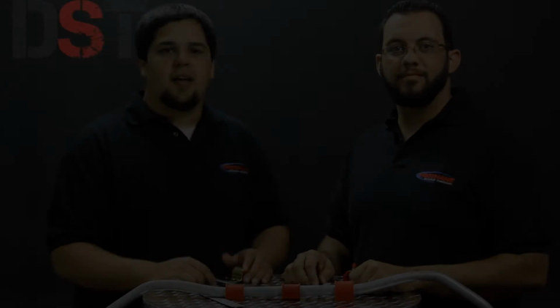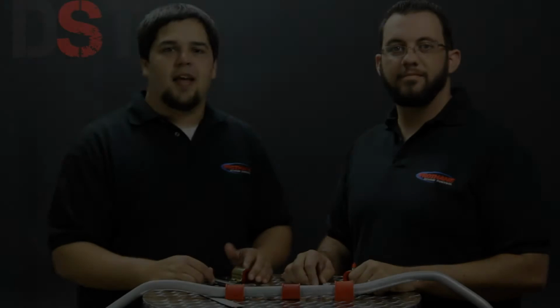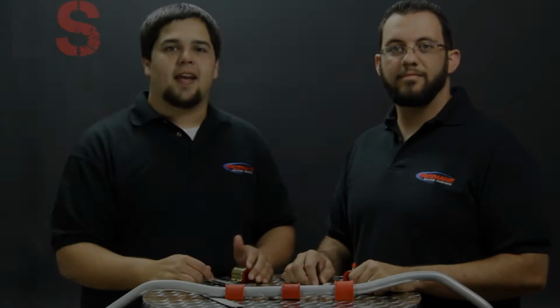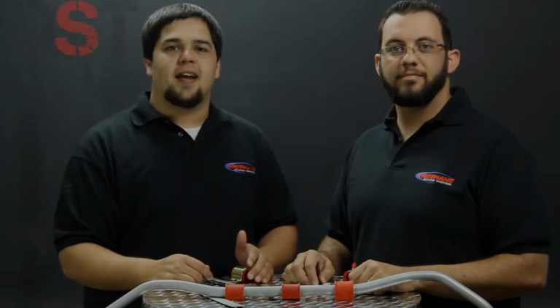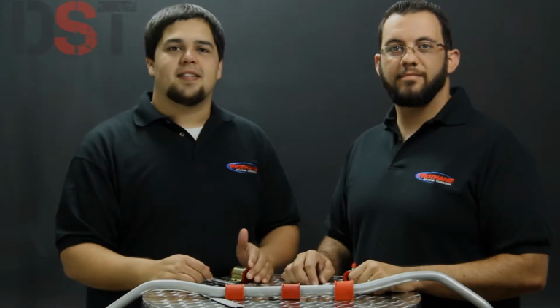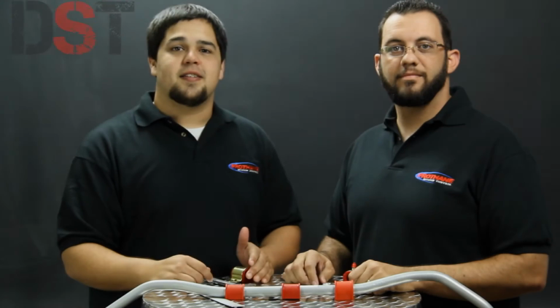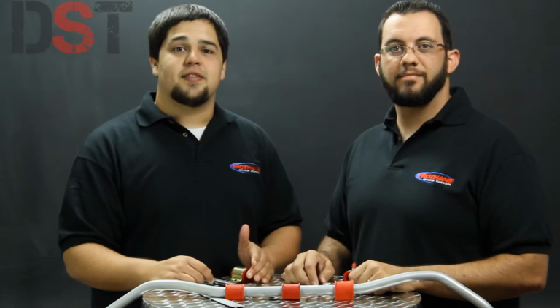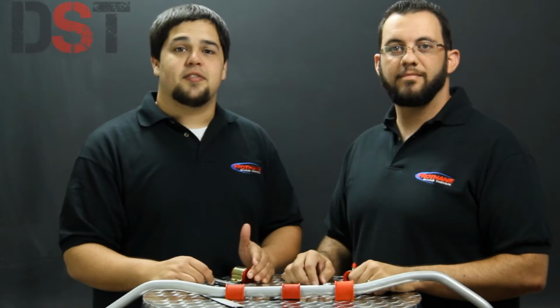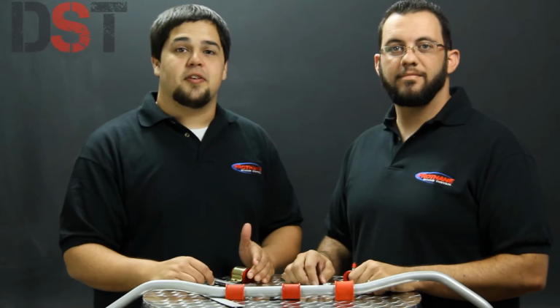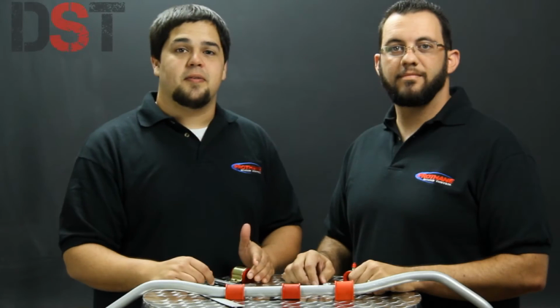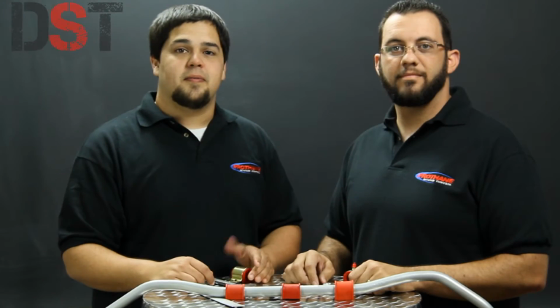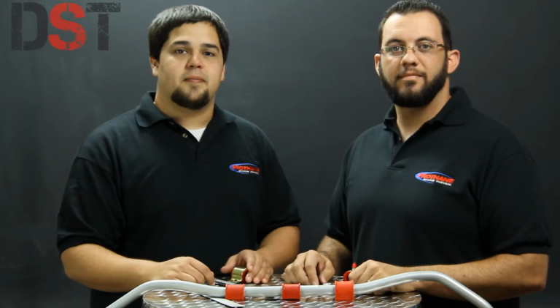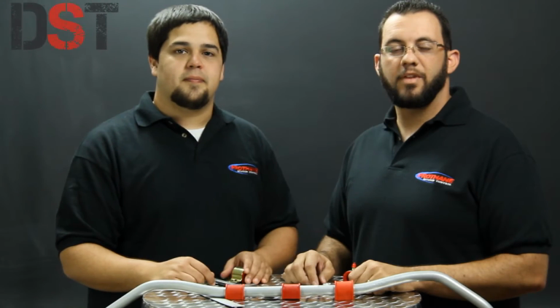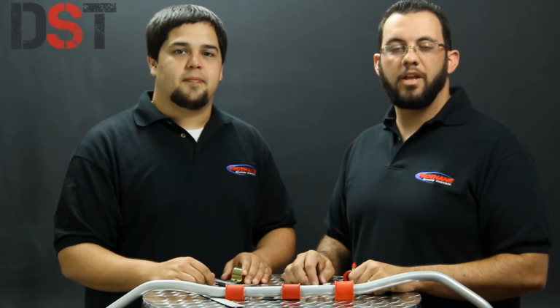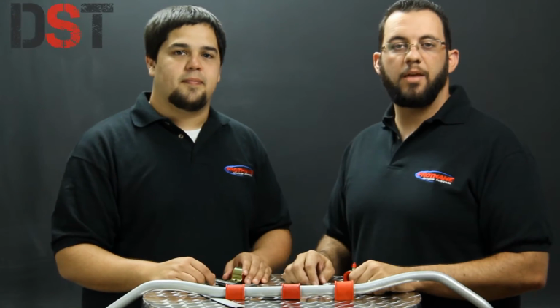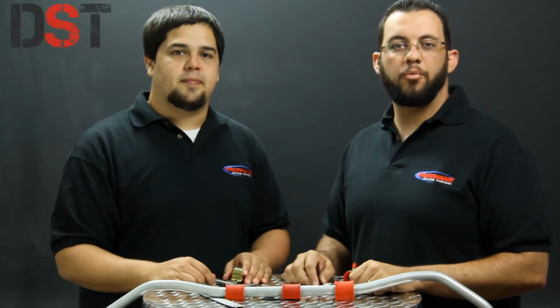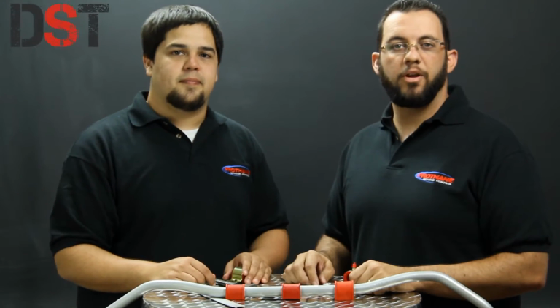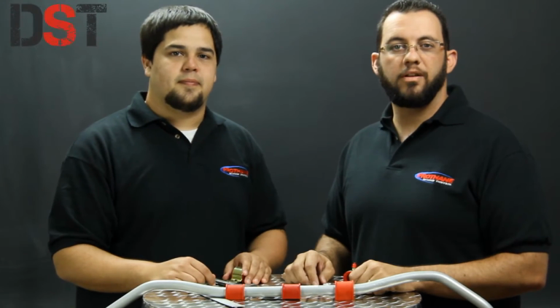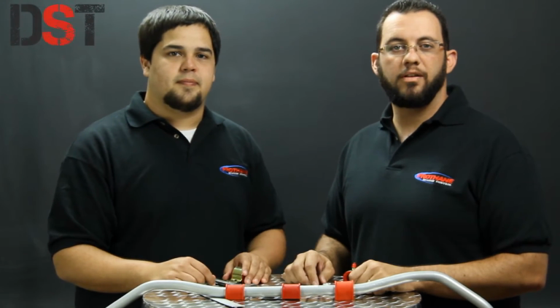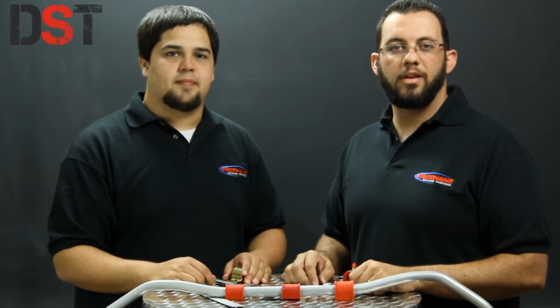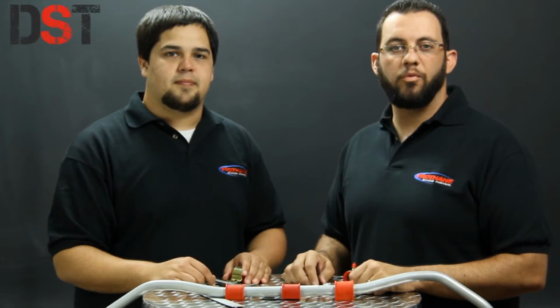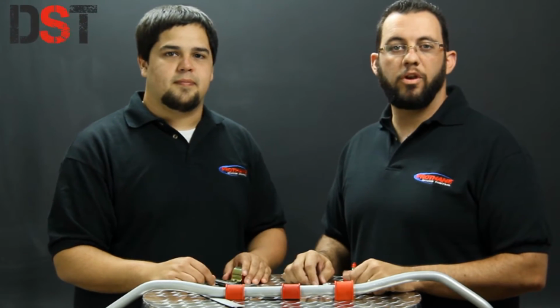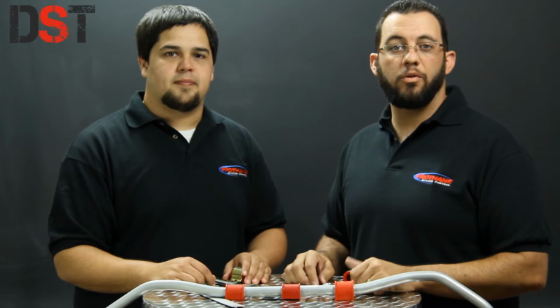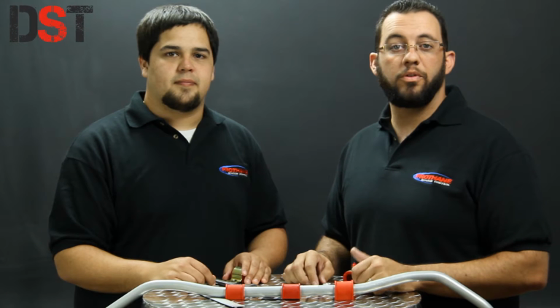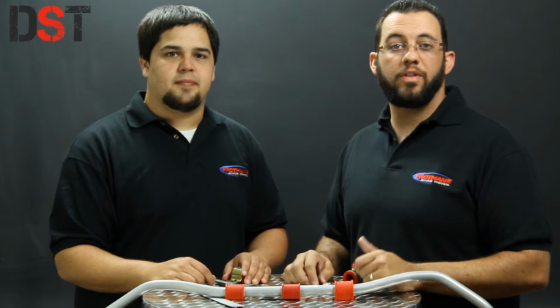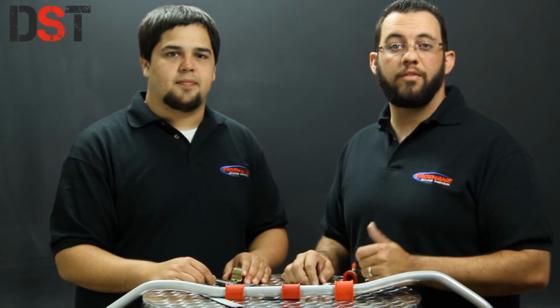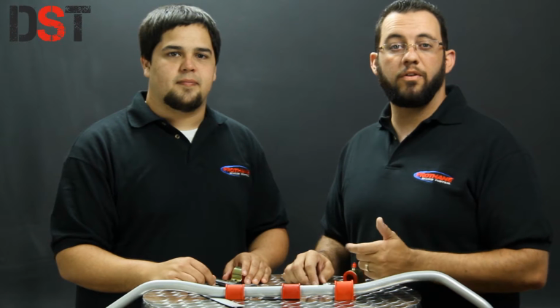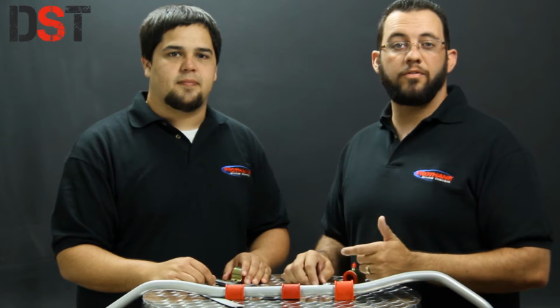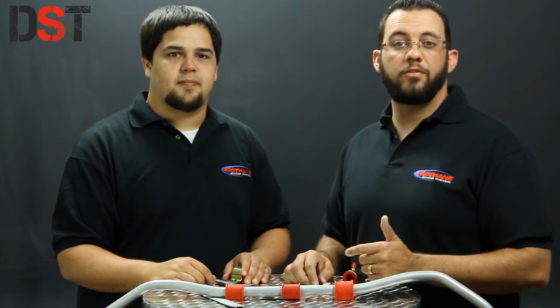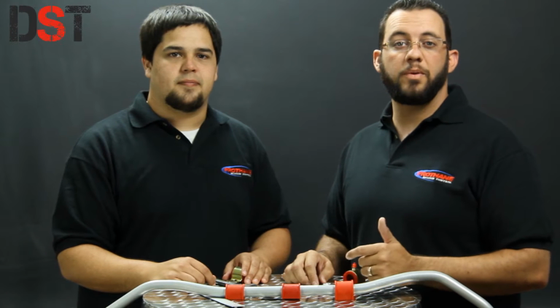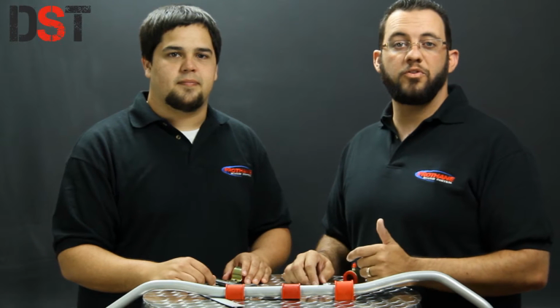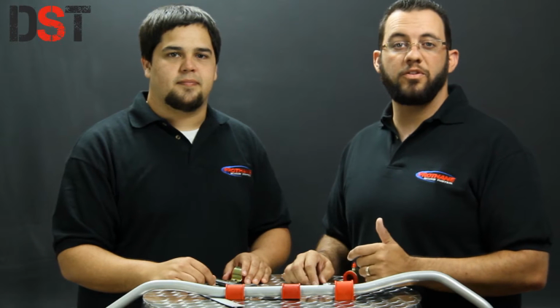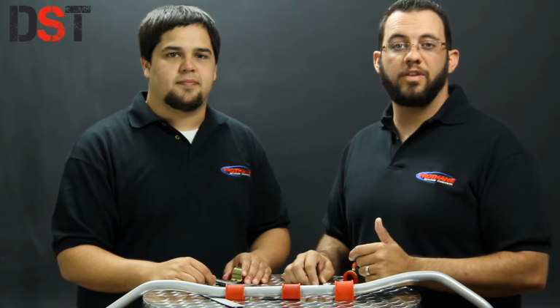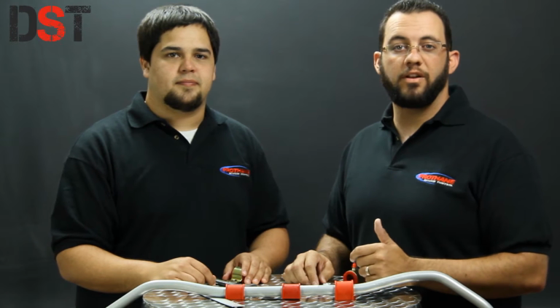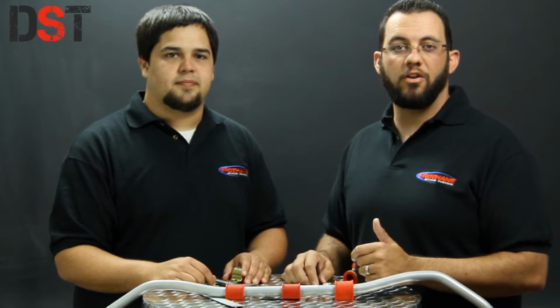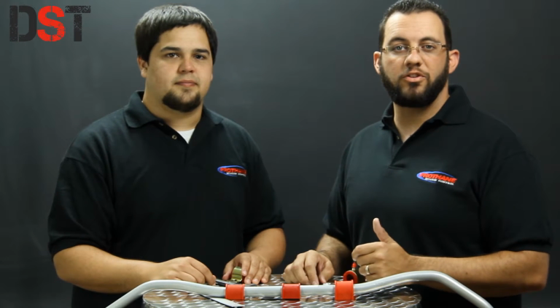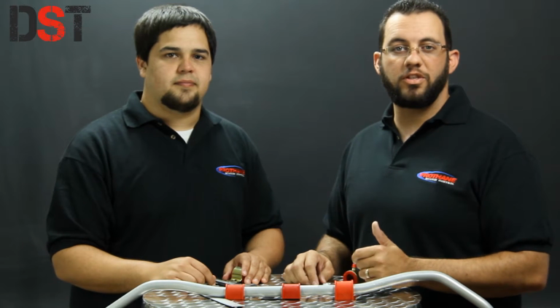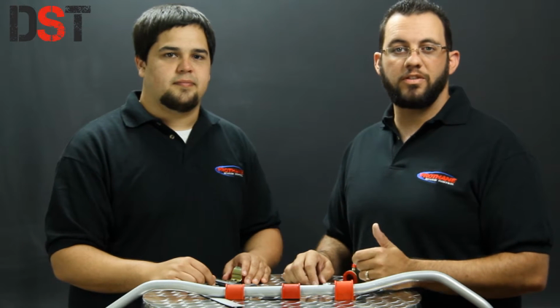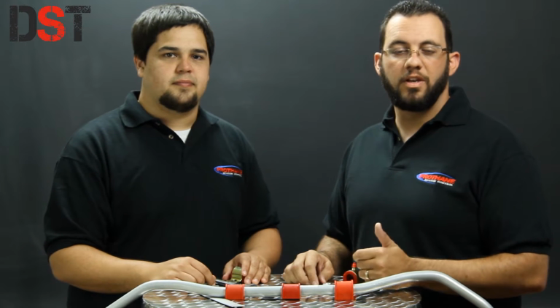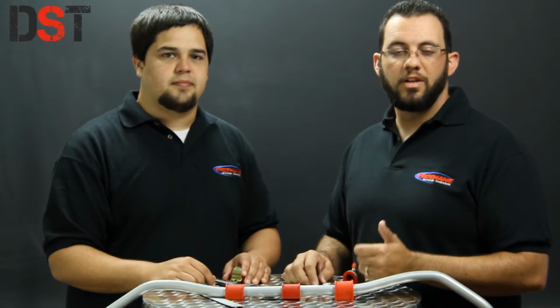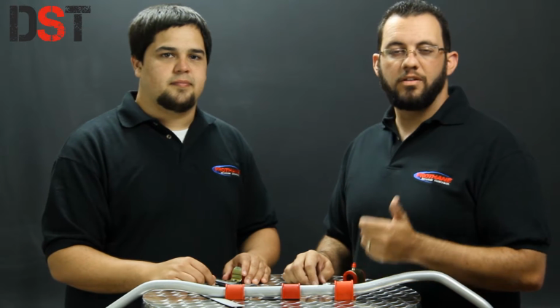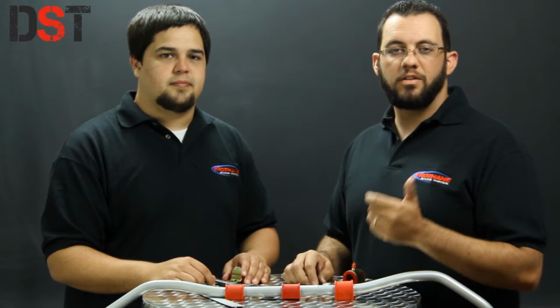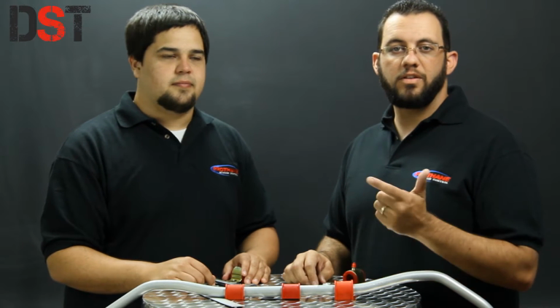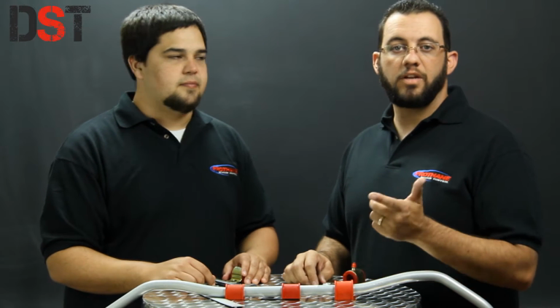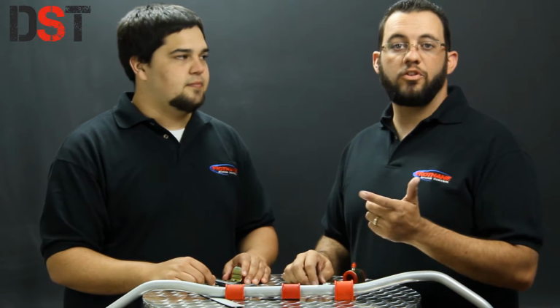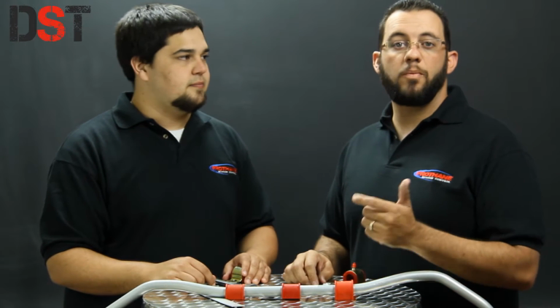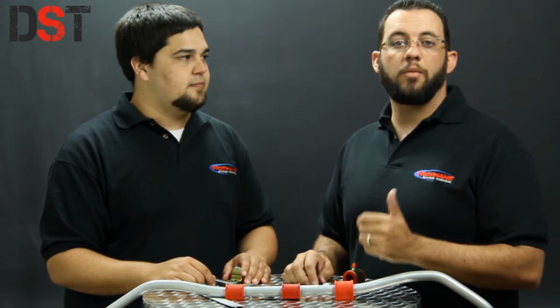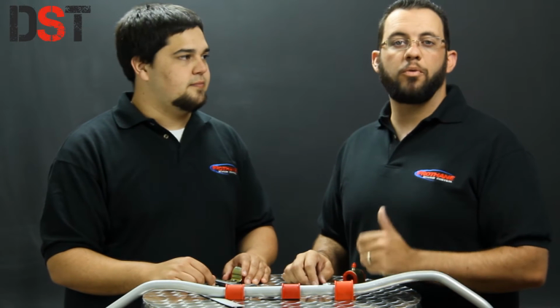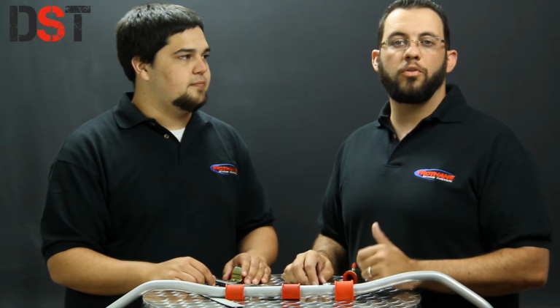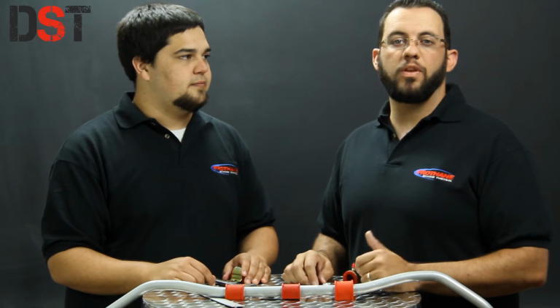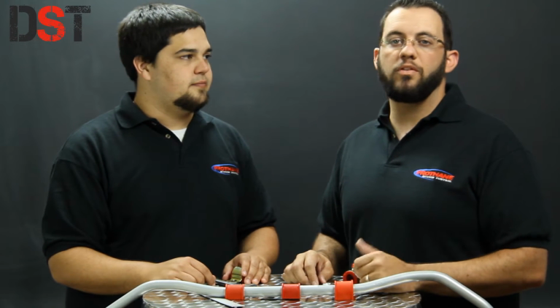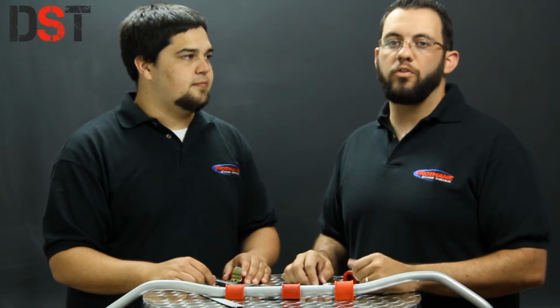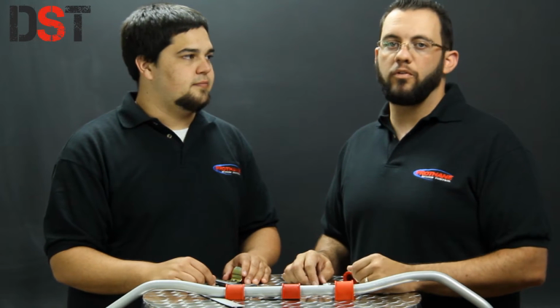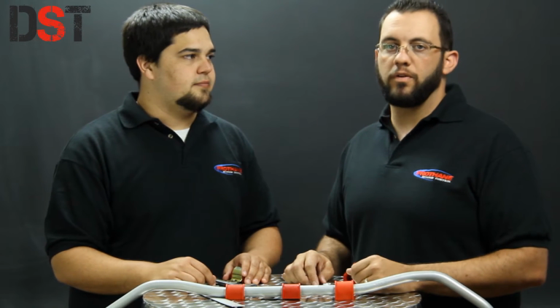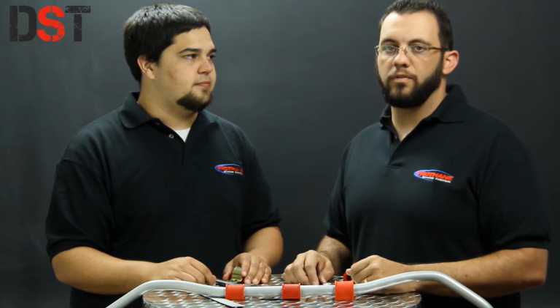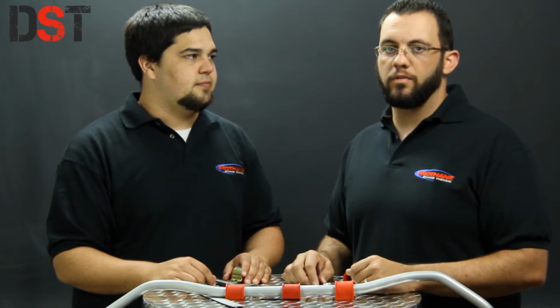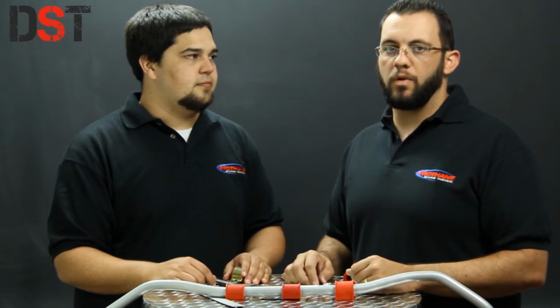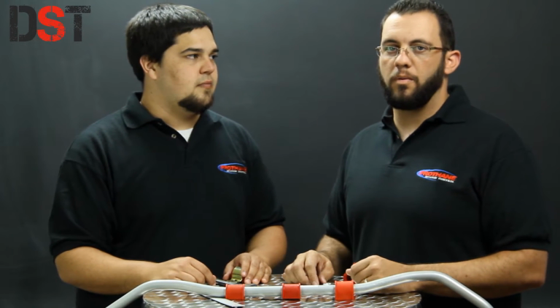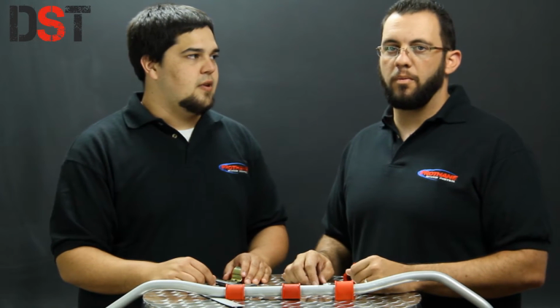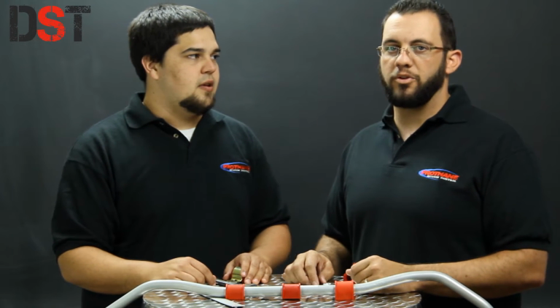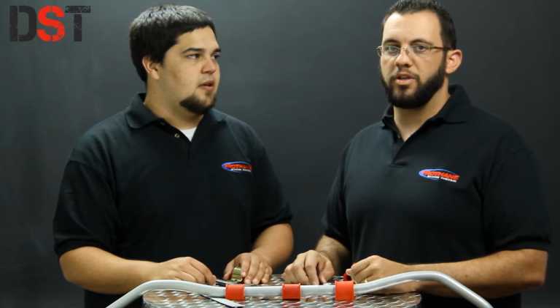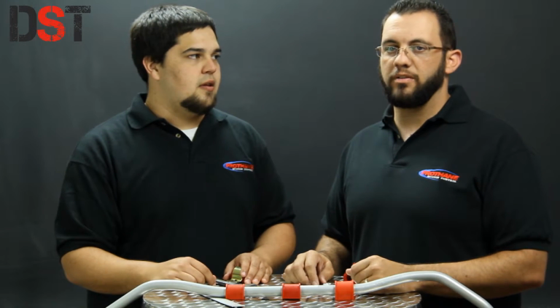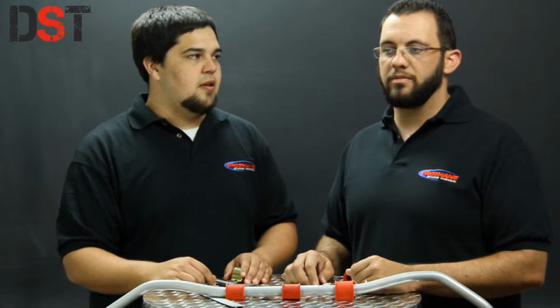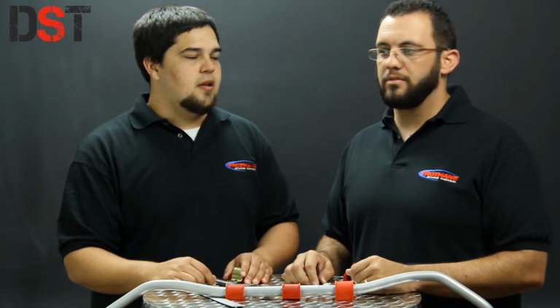Hey guys, this is Drew and I'm Britt, and we're here with Diverse Suspension Technologies to talk to you about Prothane's universal sway bar bushings.